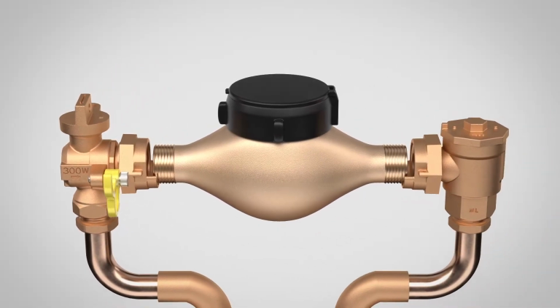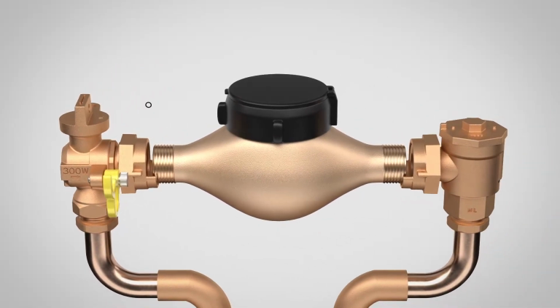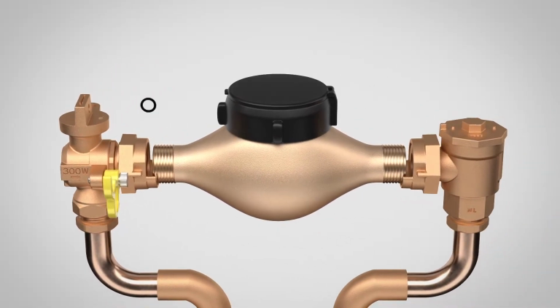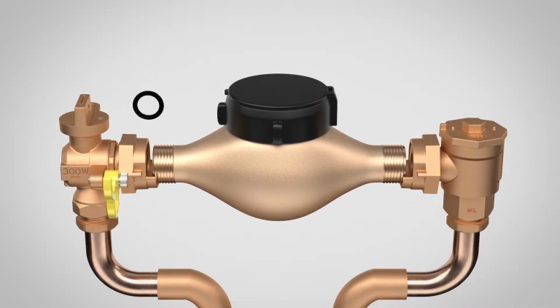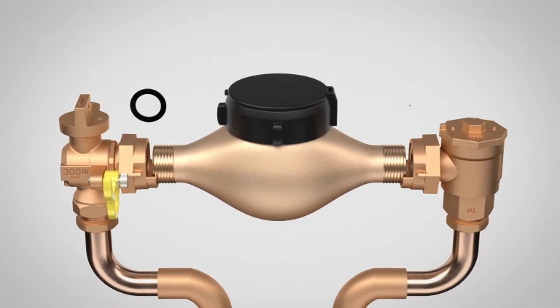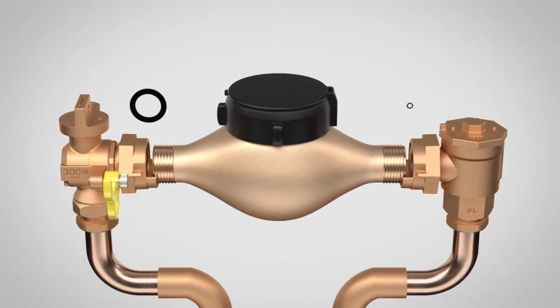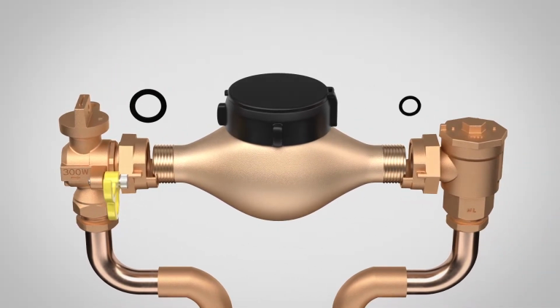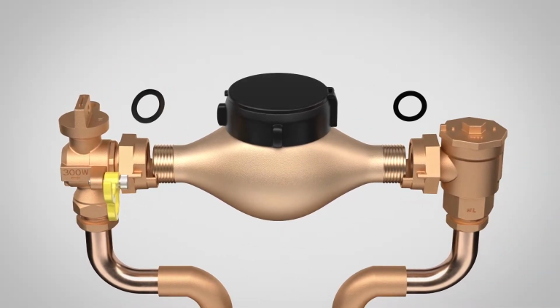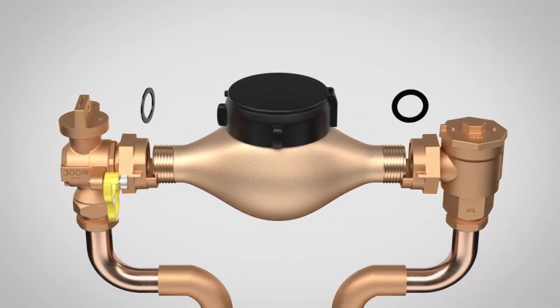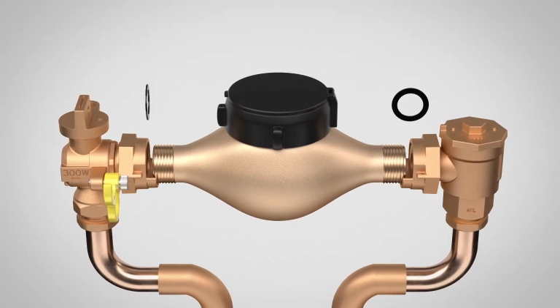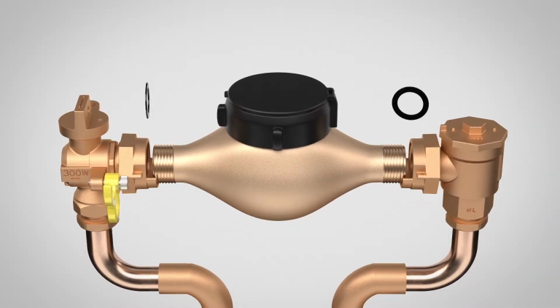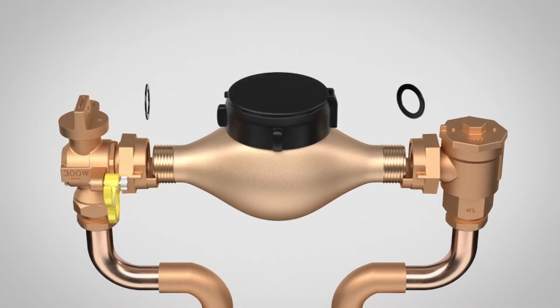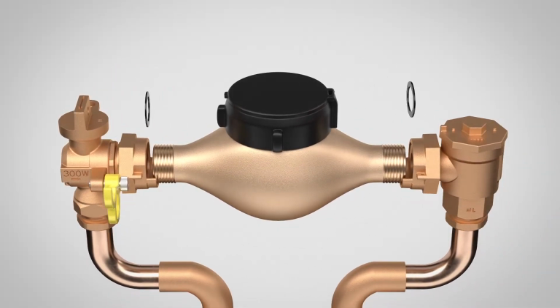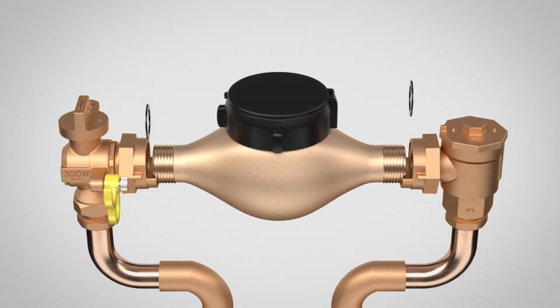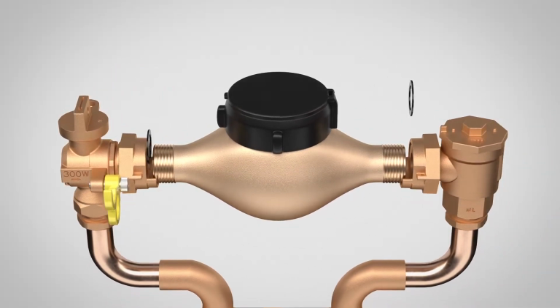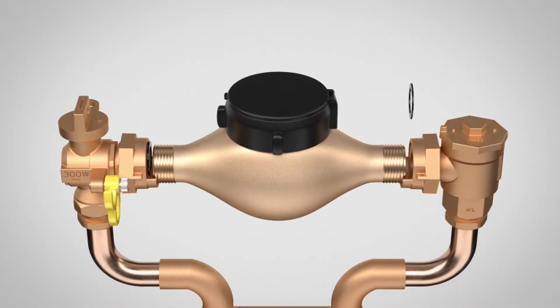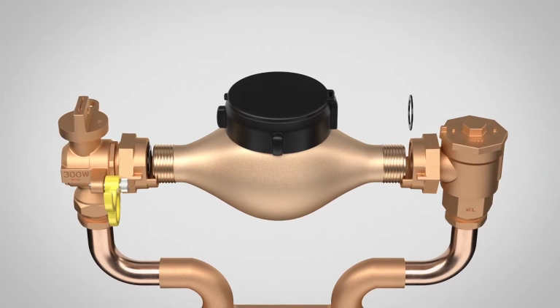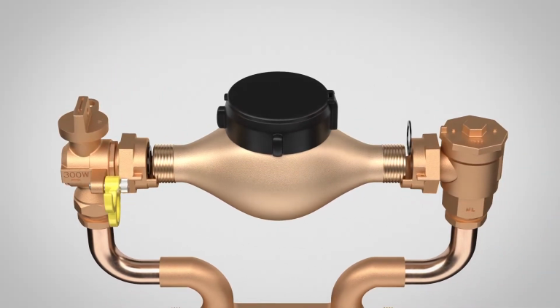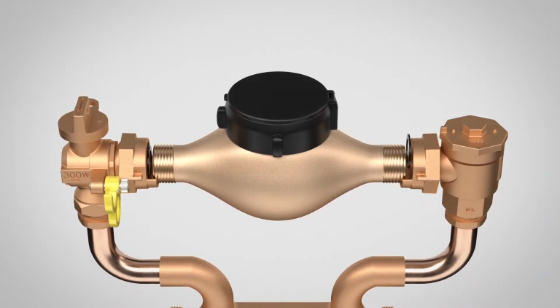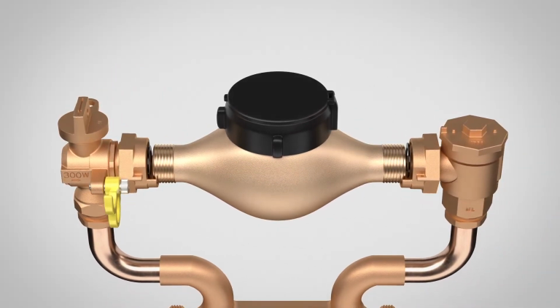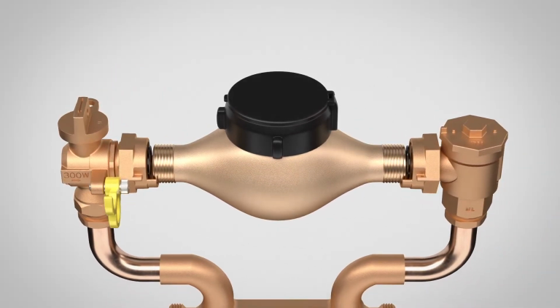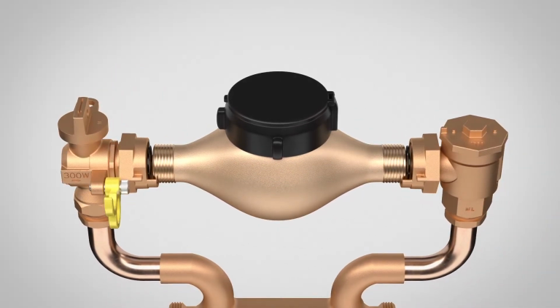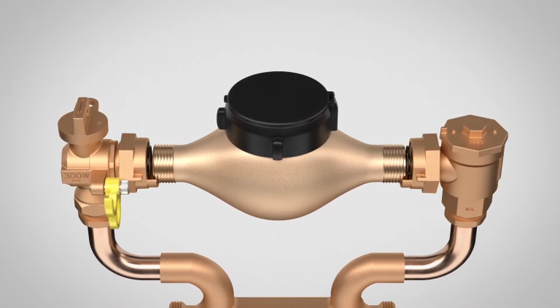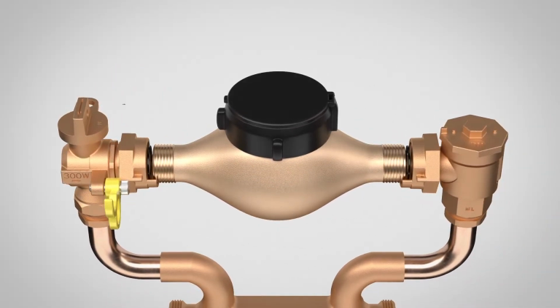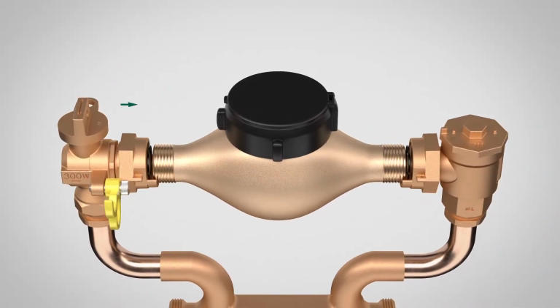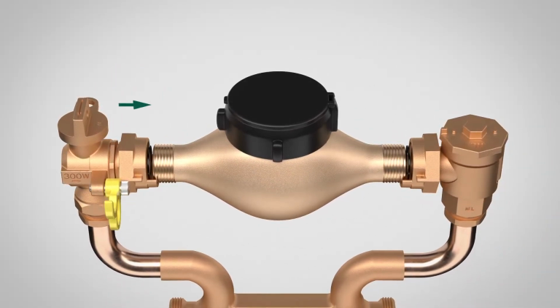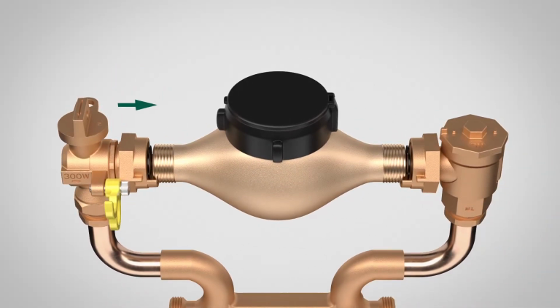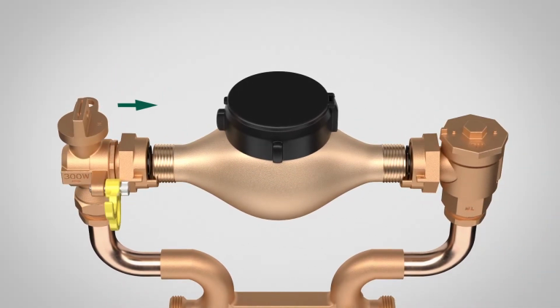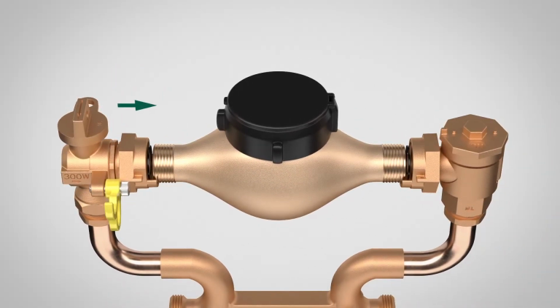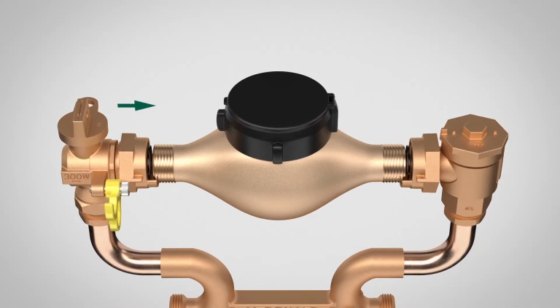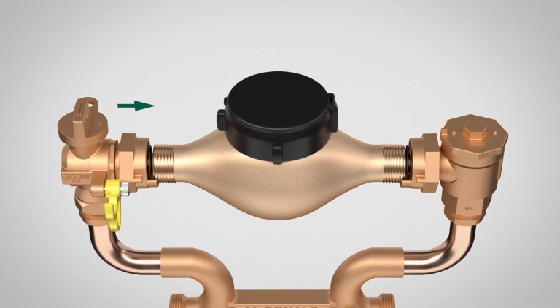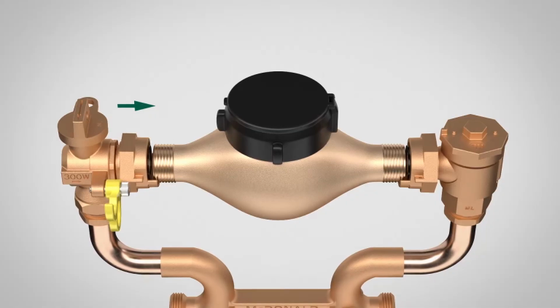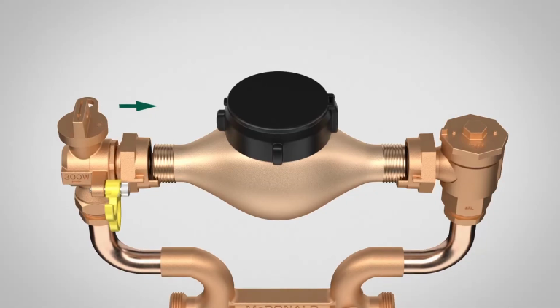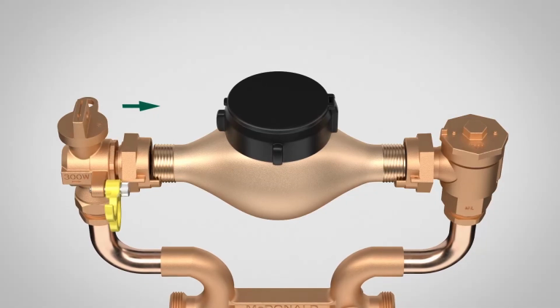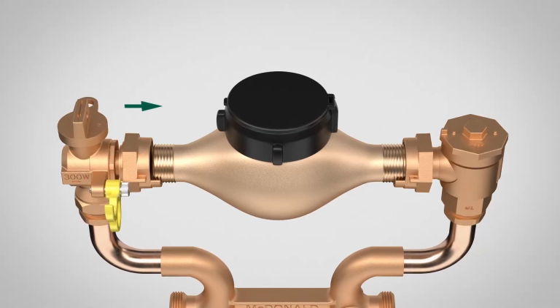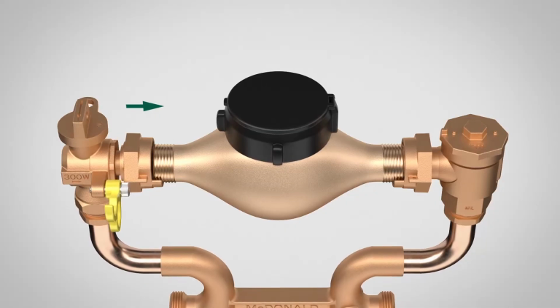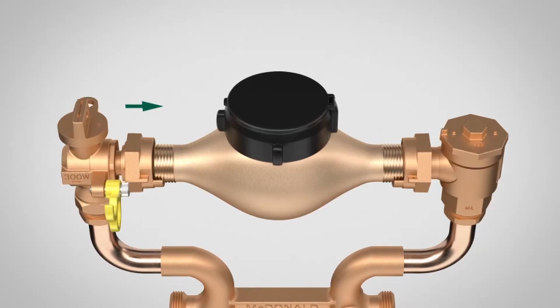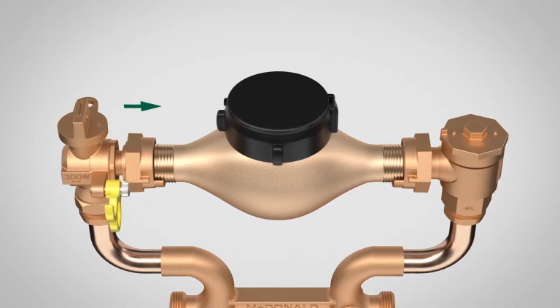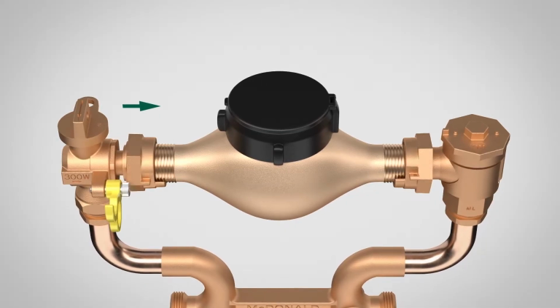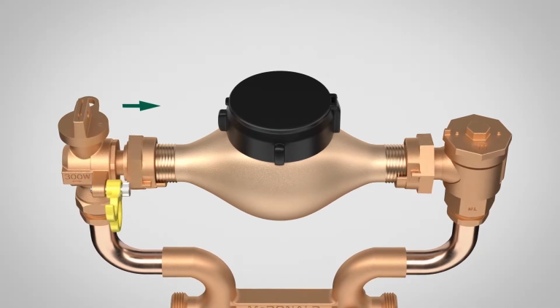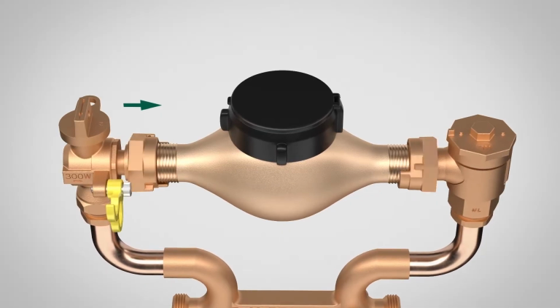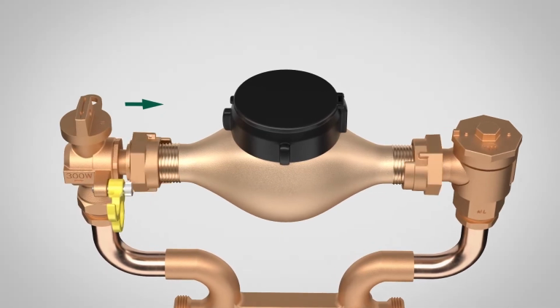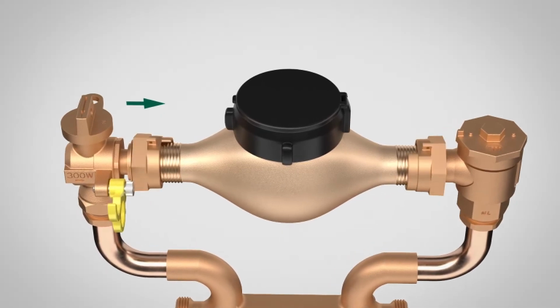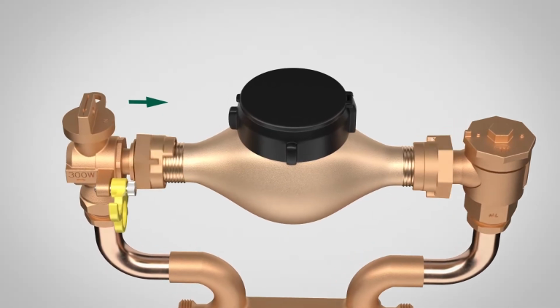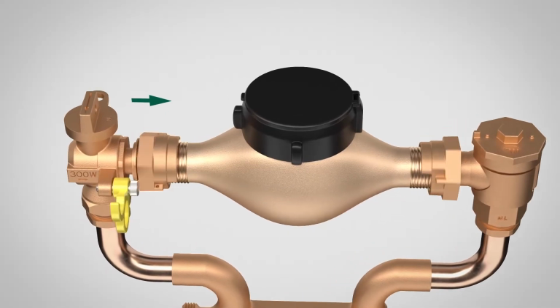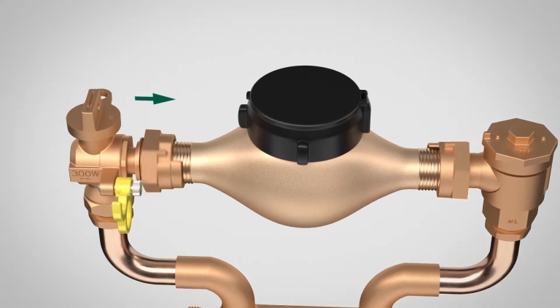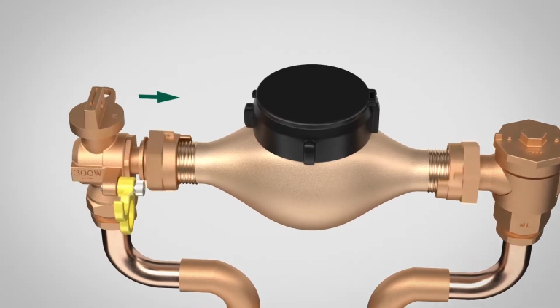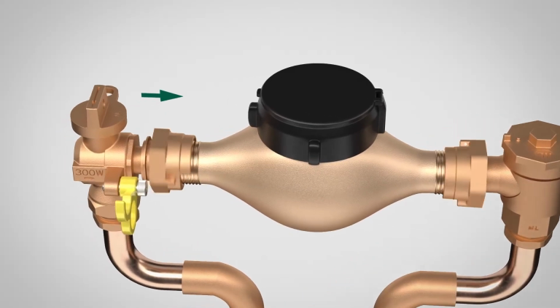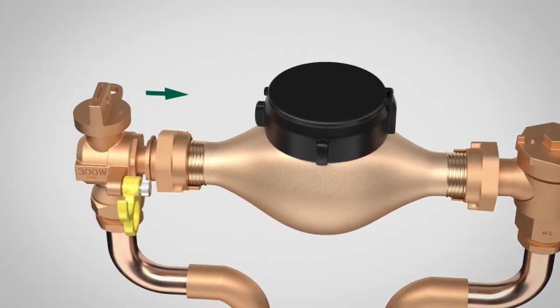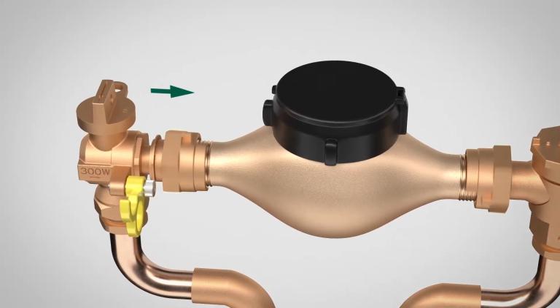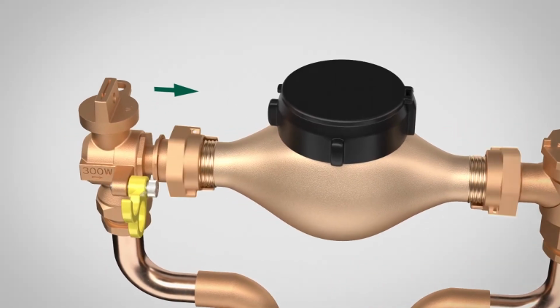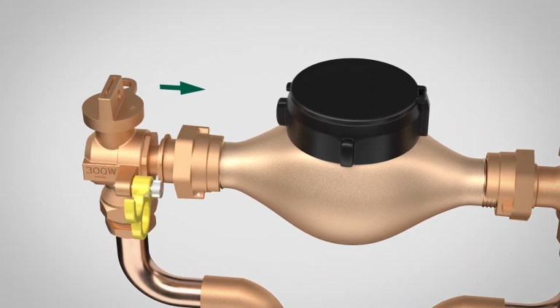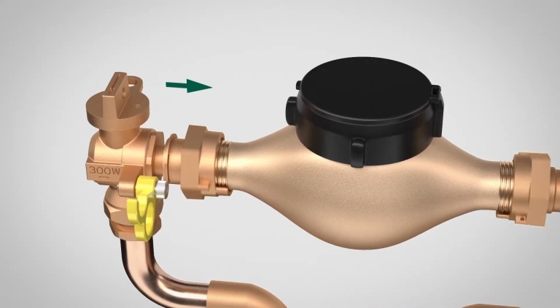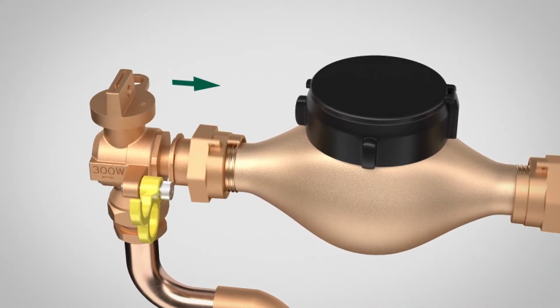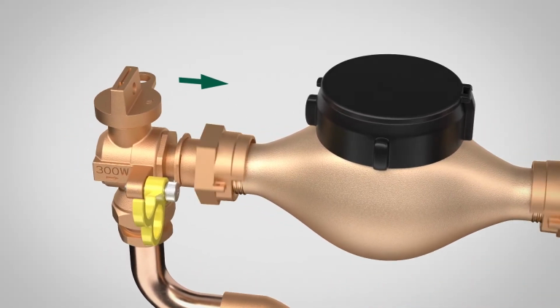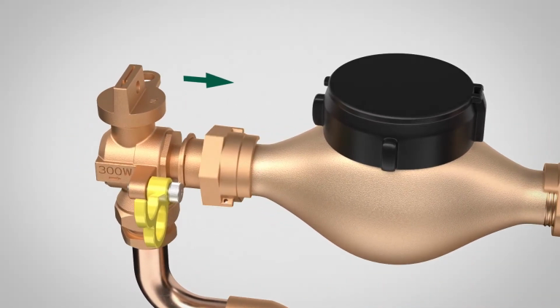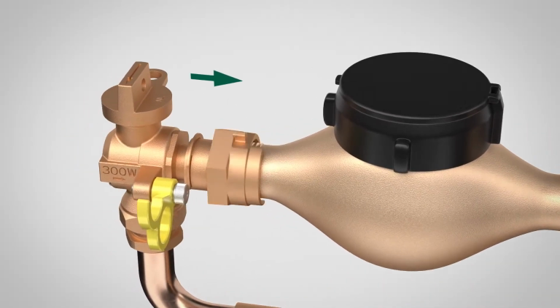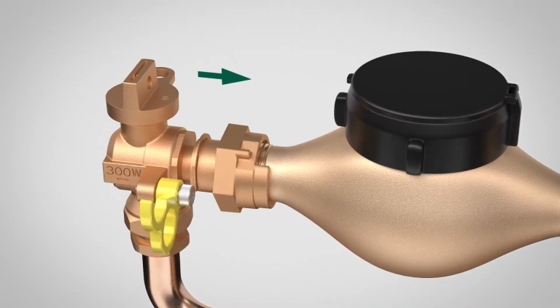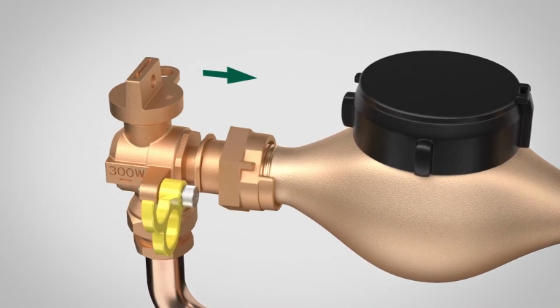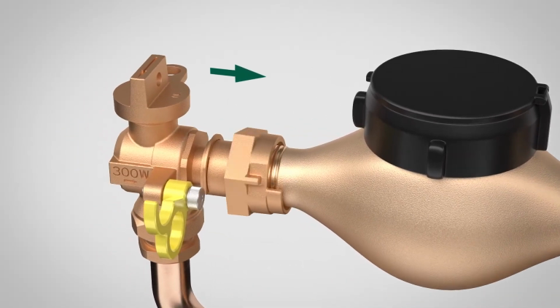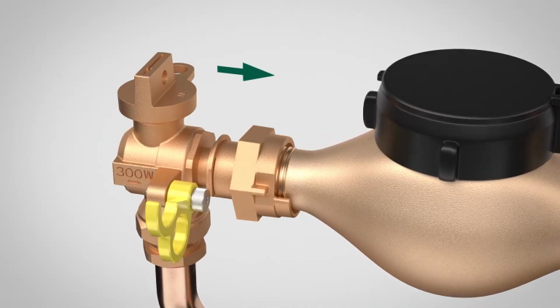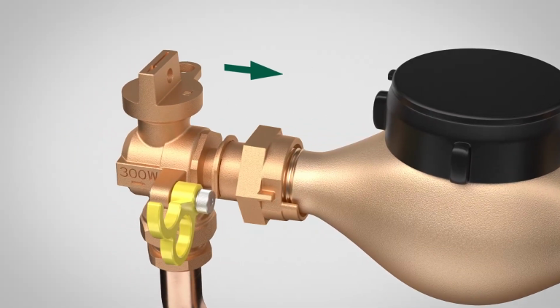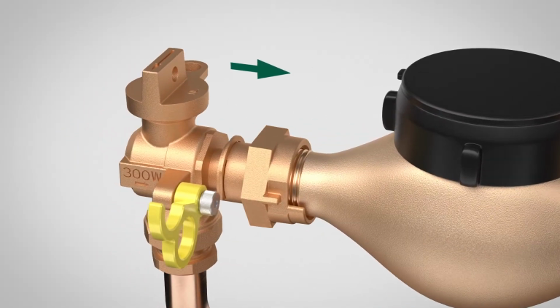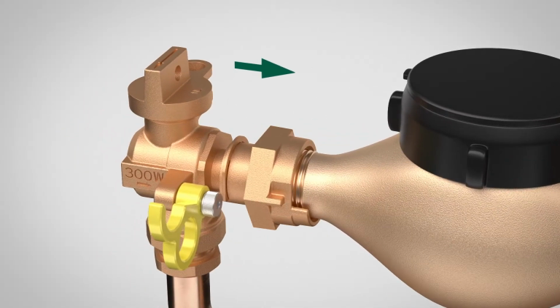Better yet, installing gaskets has never been easier. Once the meter is set, simply tighten the swivel nut to seal it in place.